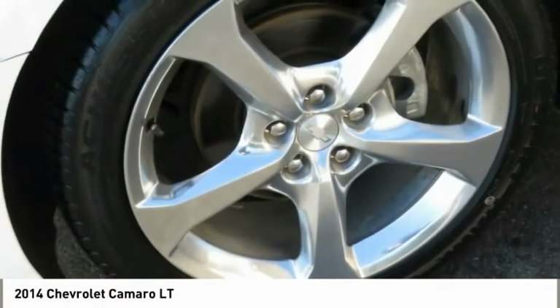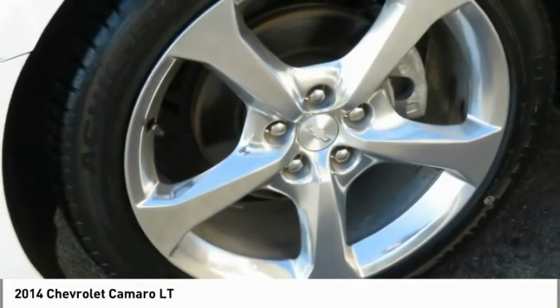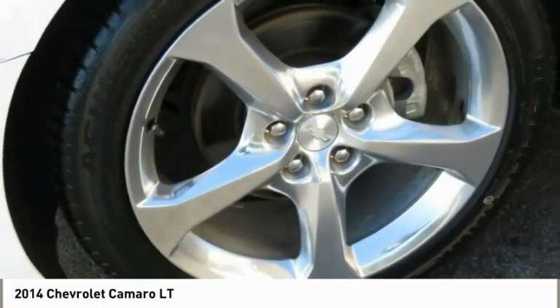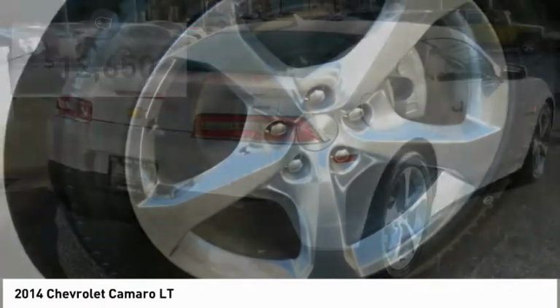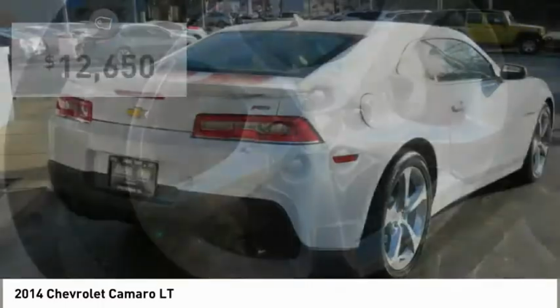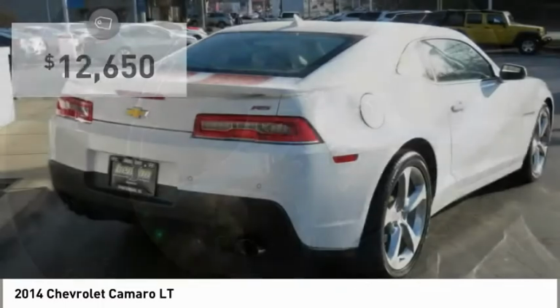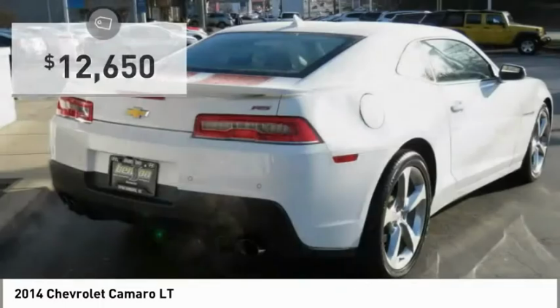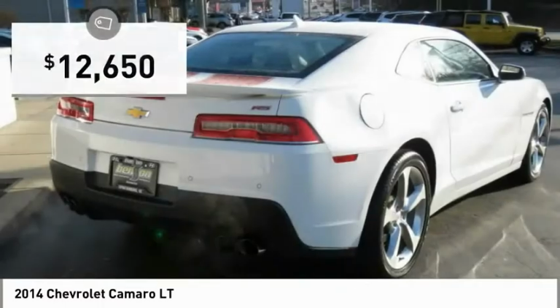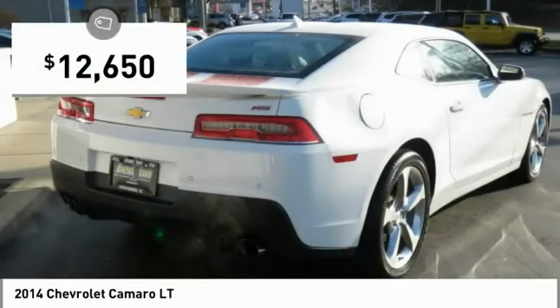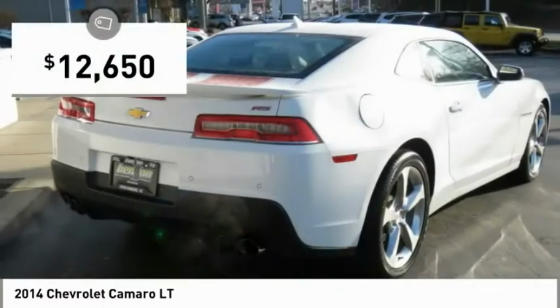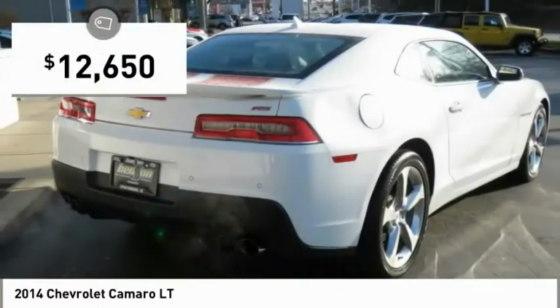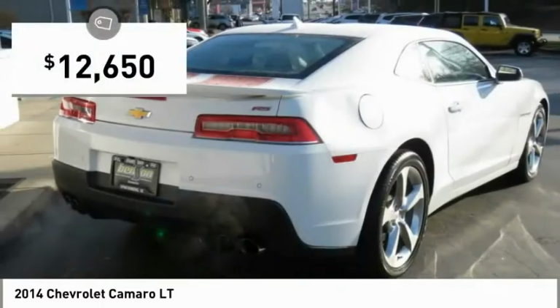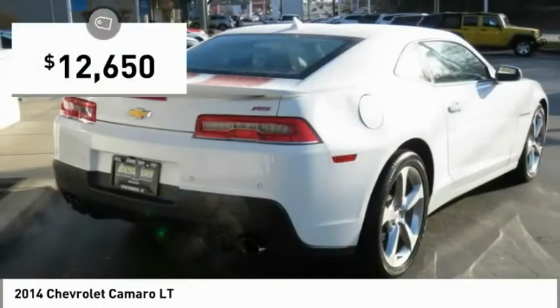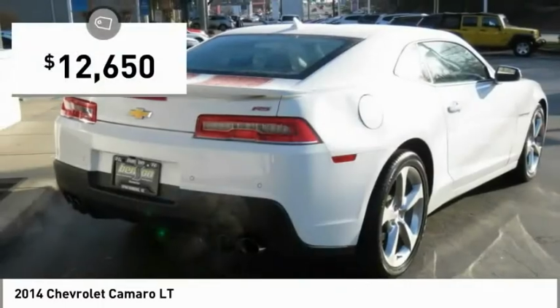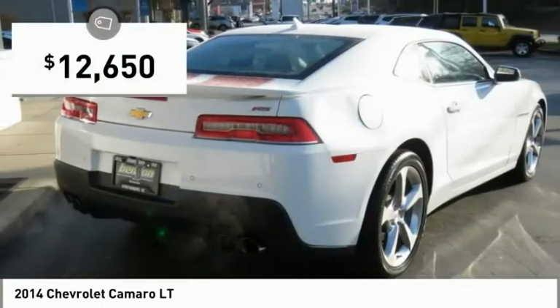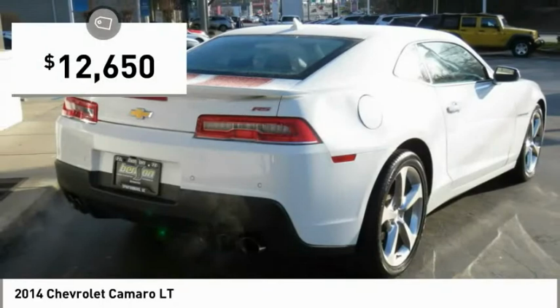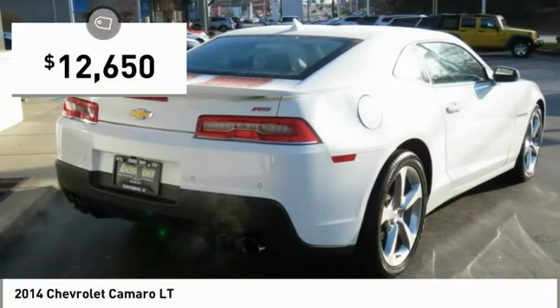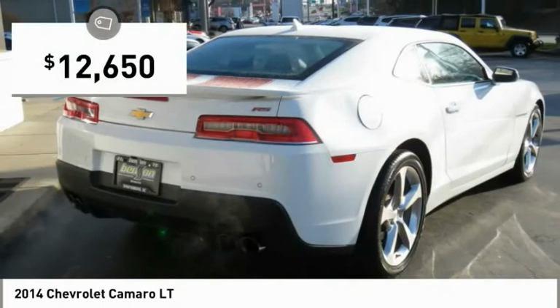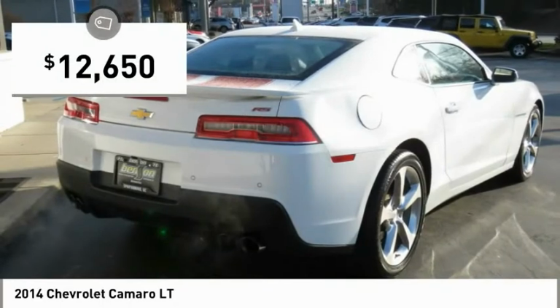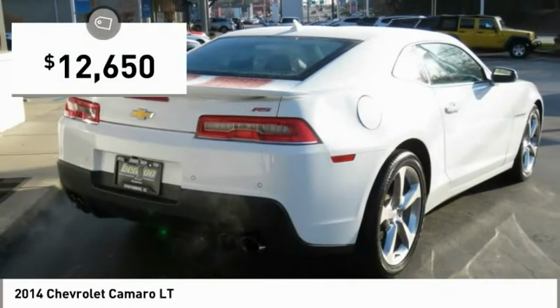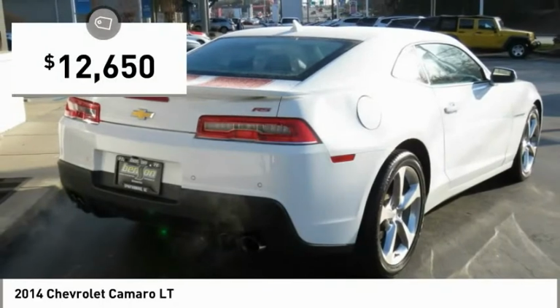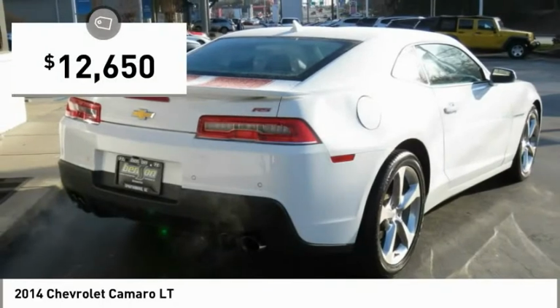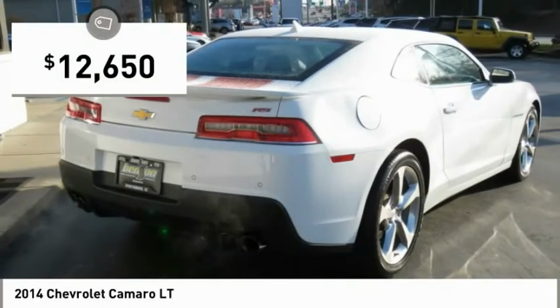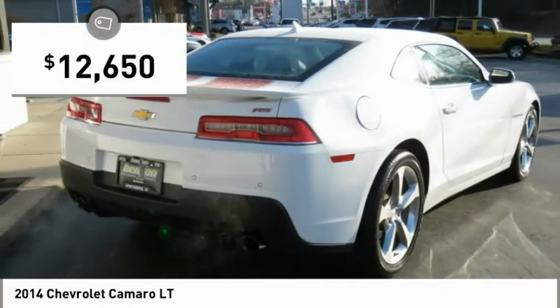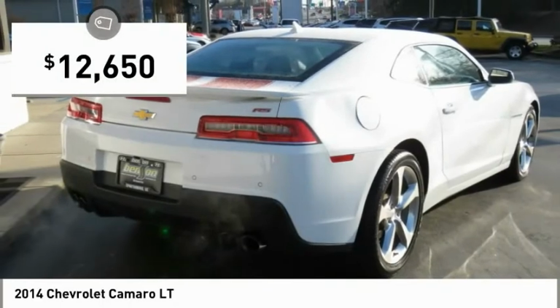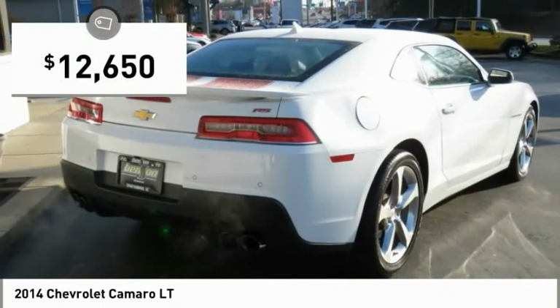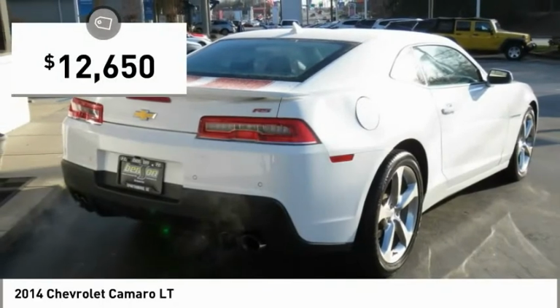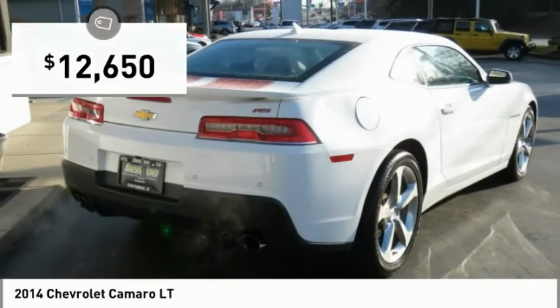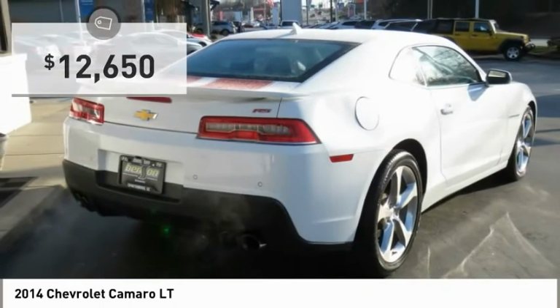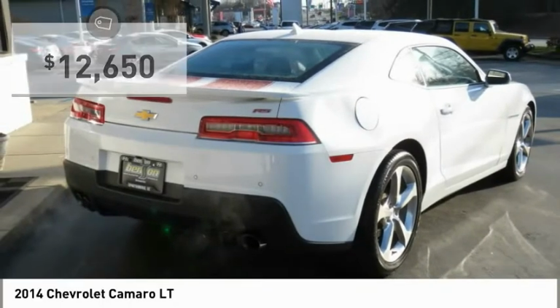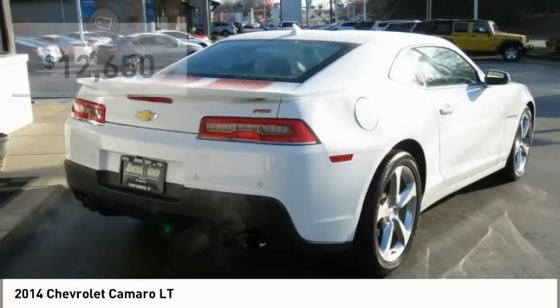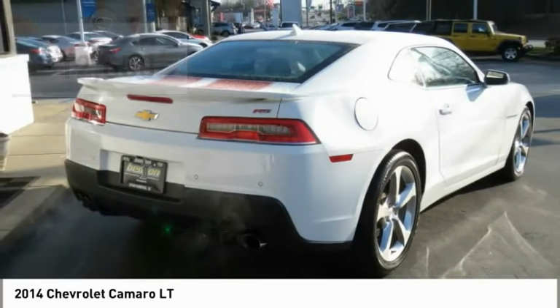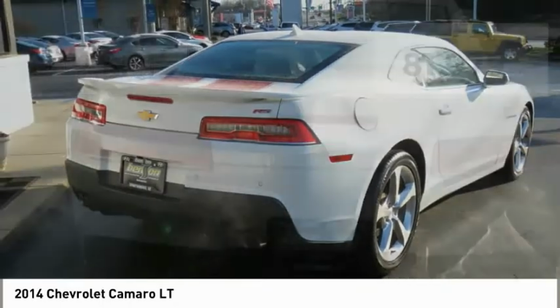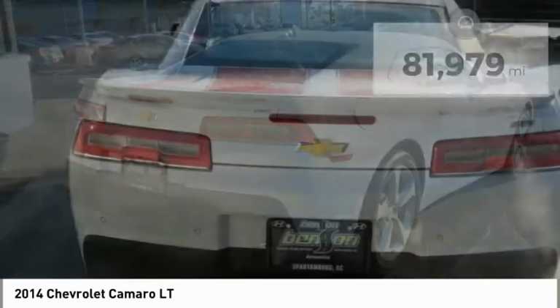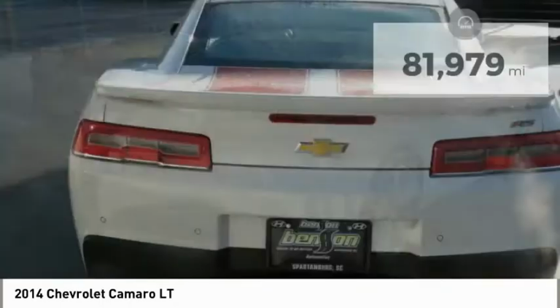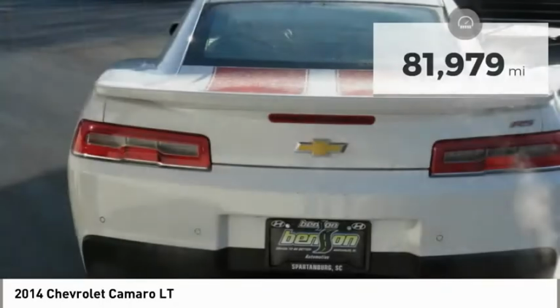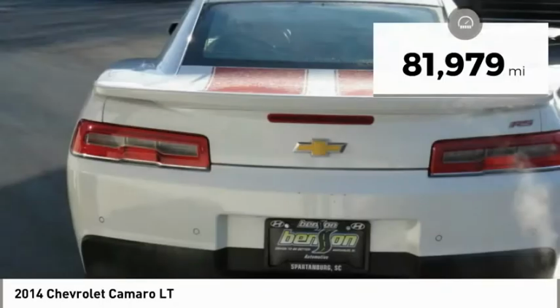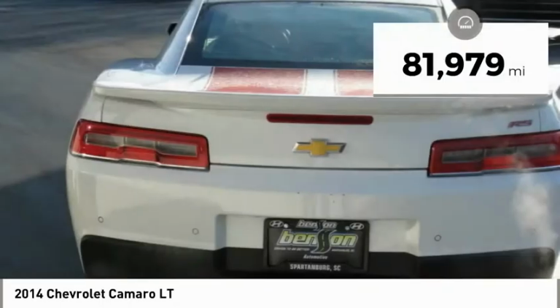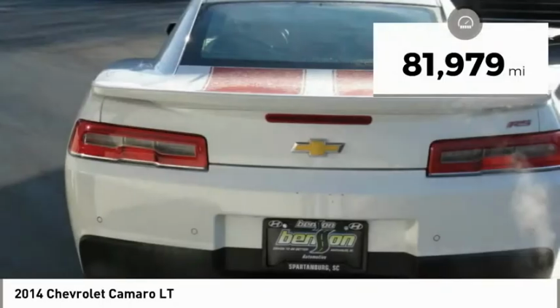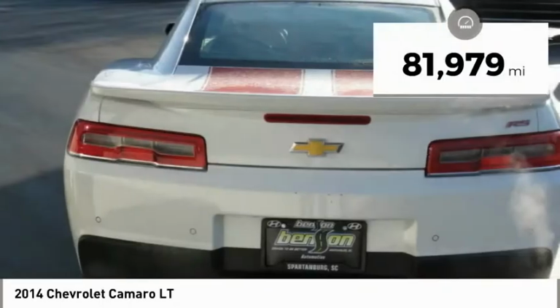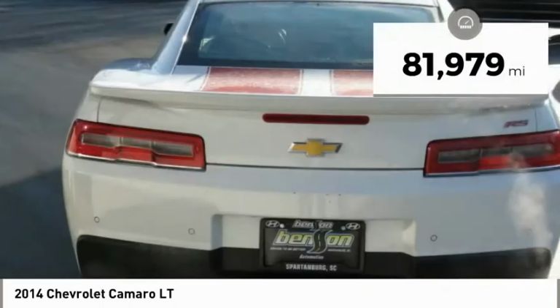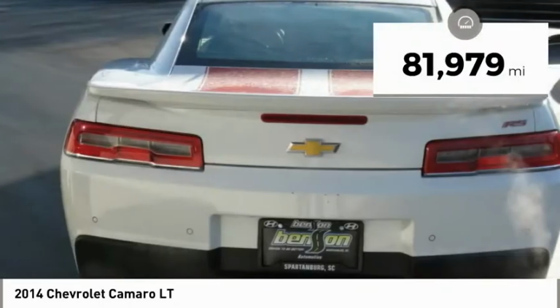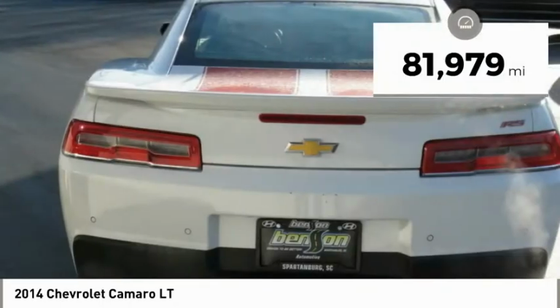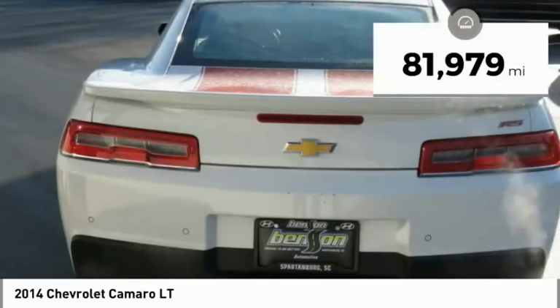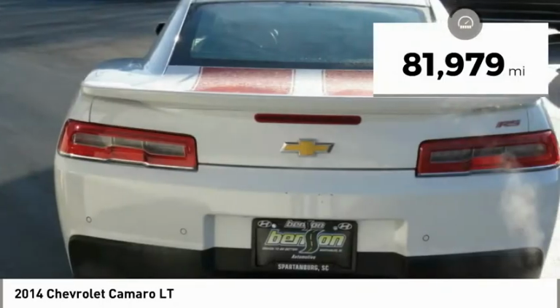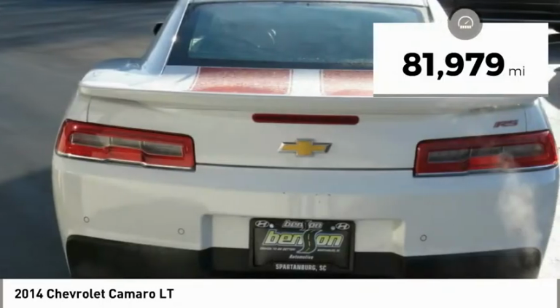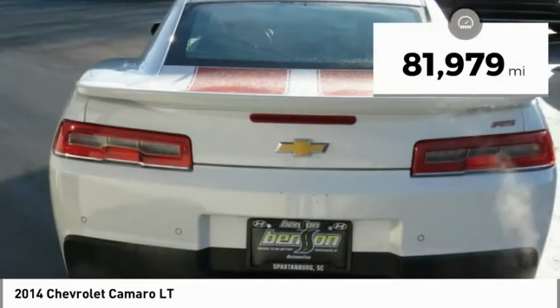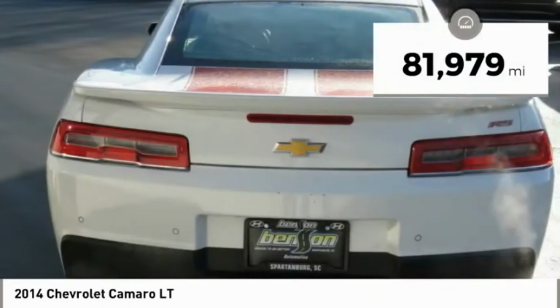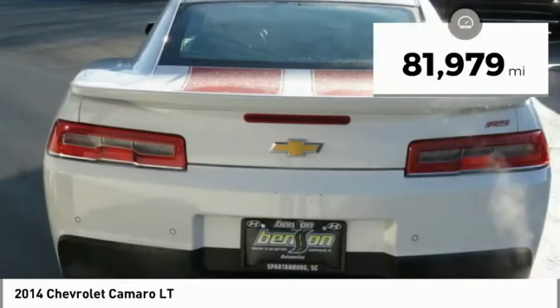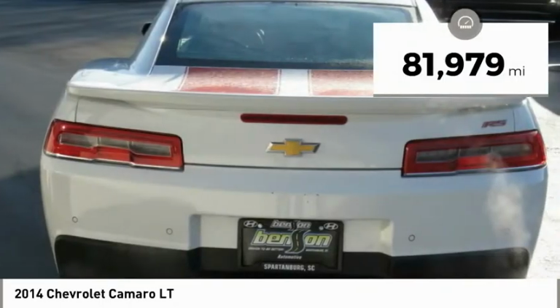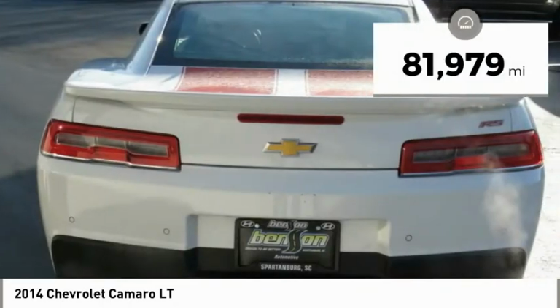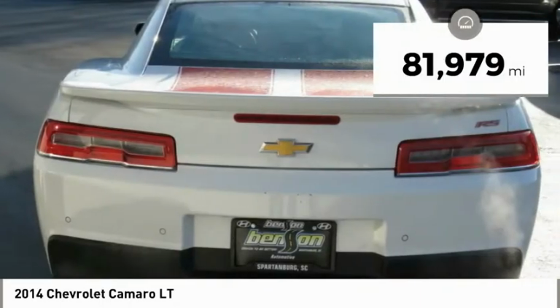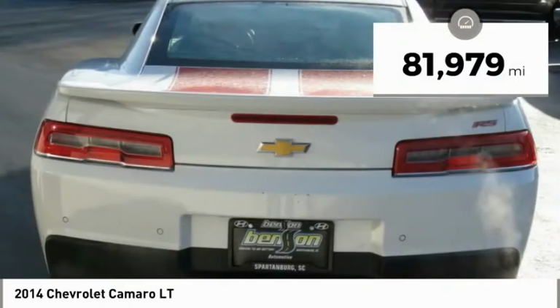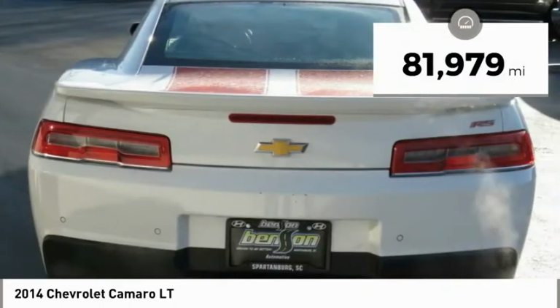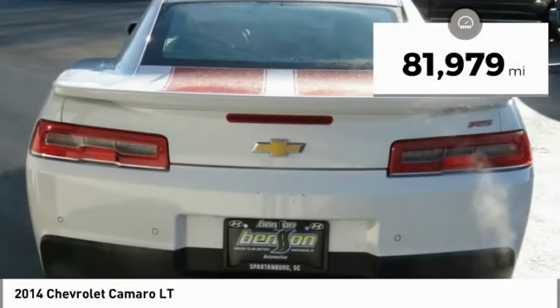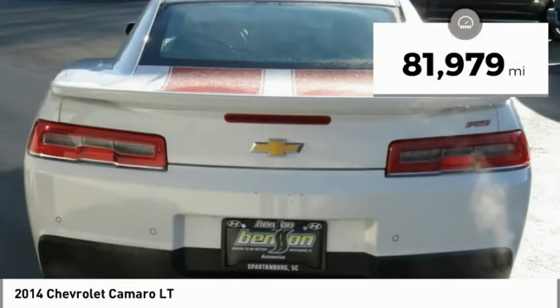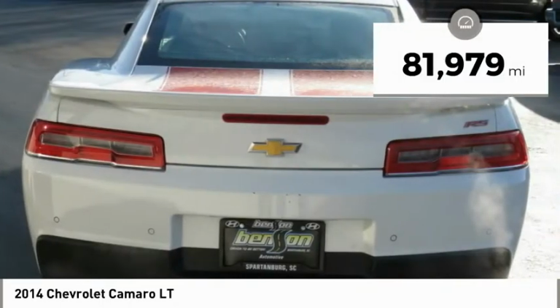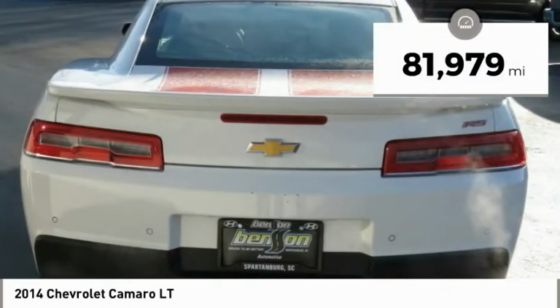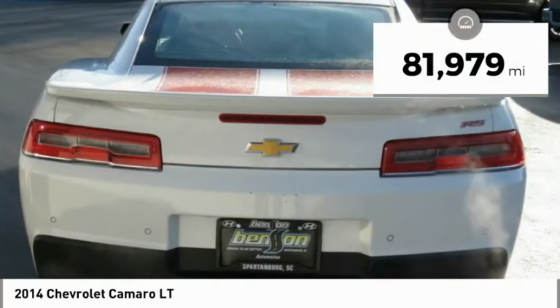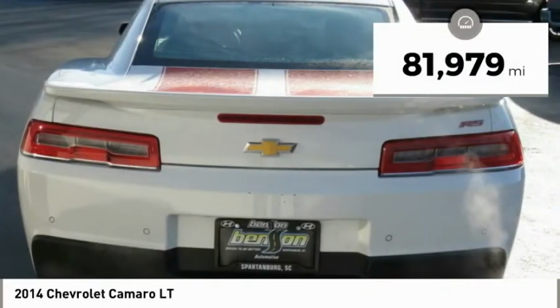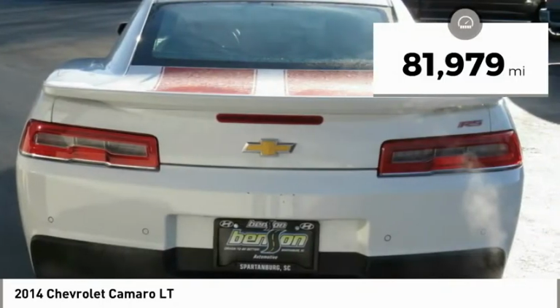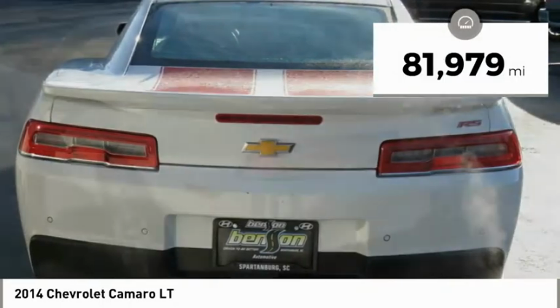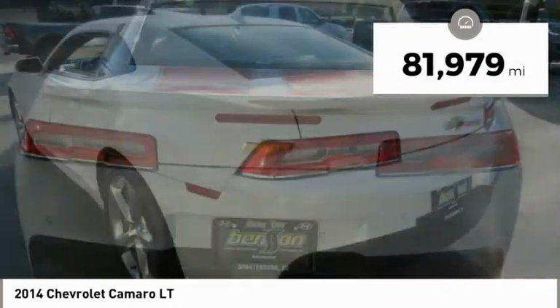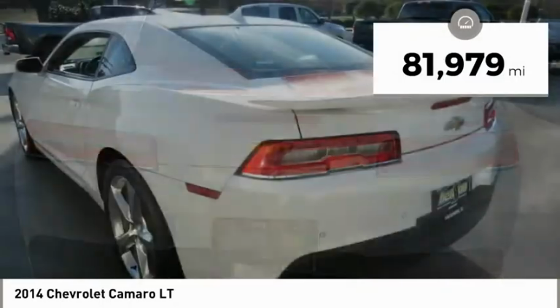And is priced below $15,000. This vehicle has less than 85,000 miles.